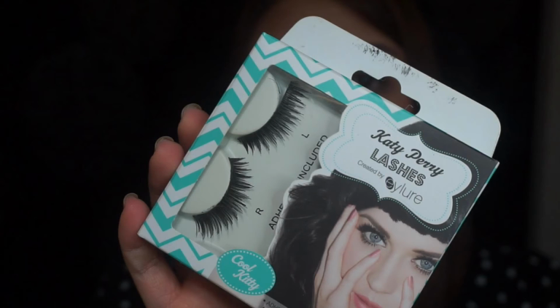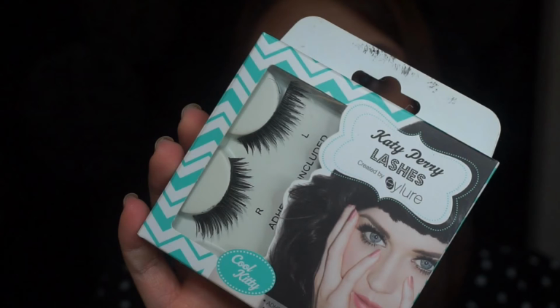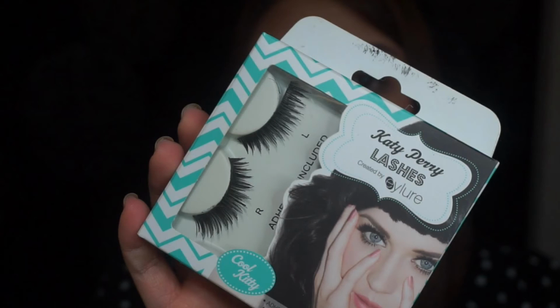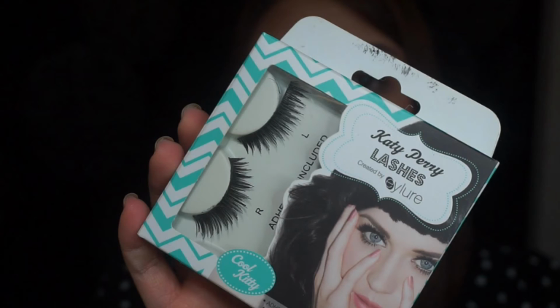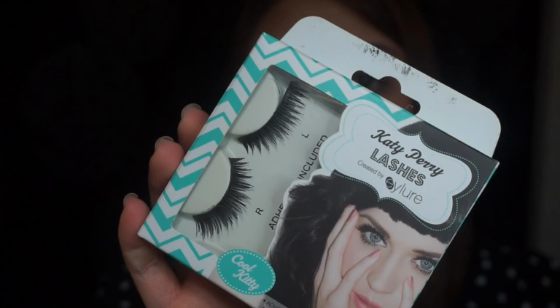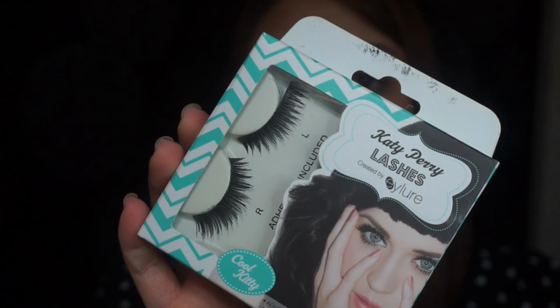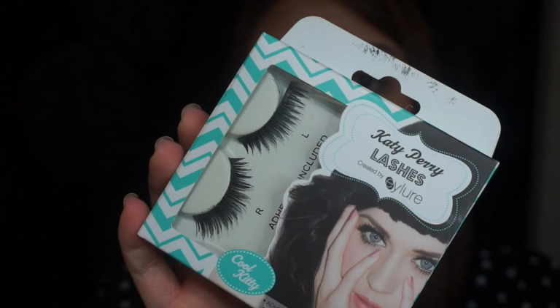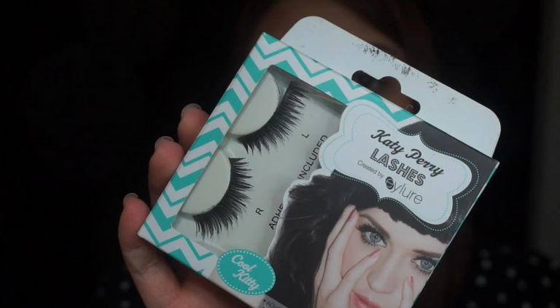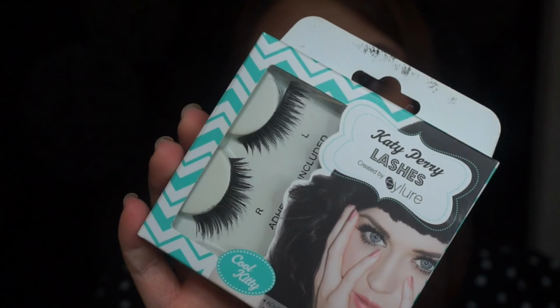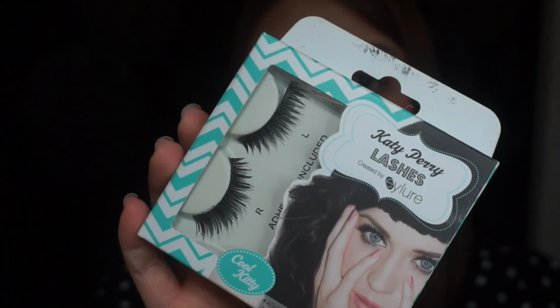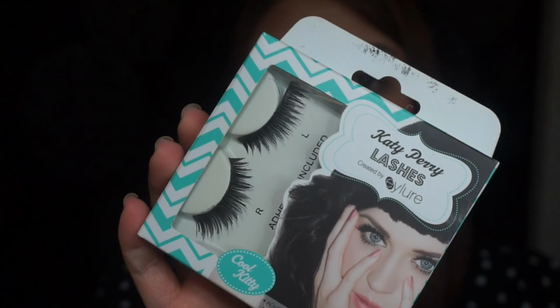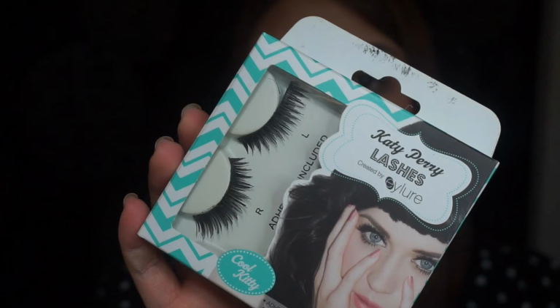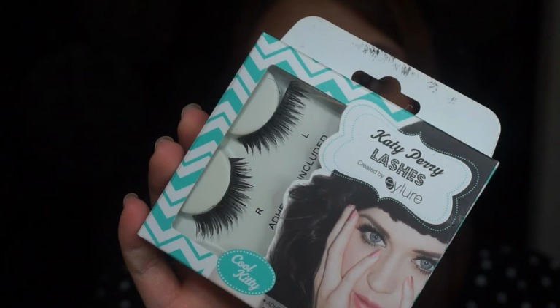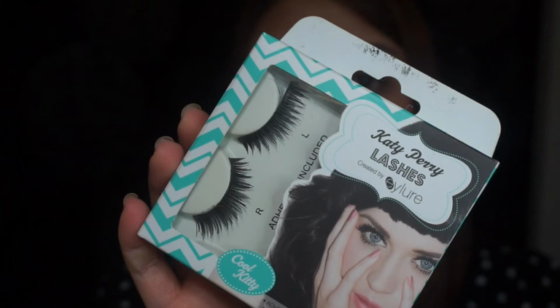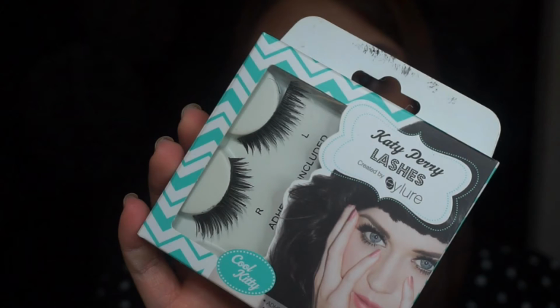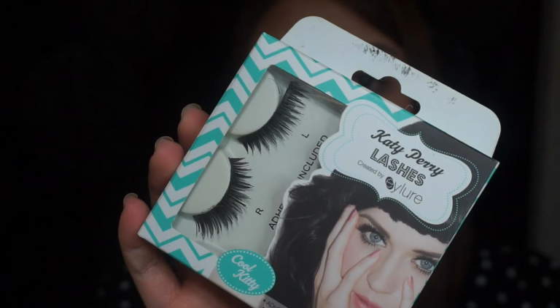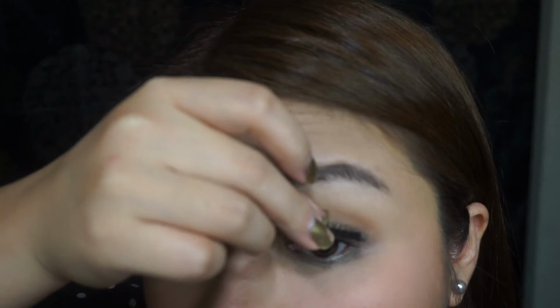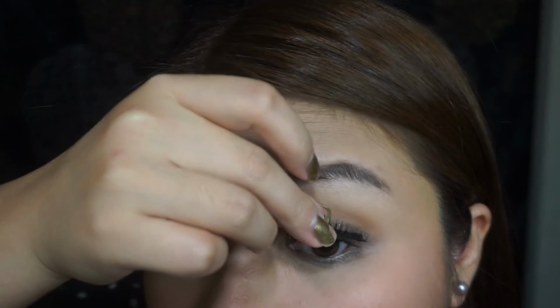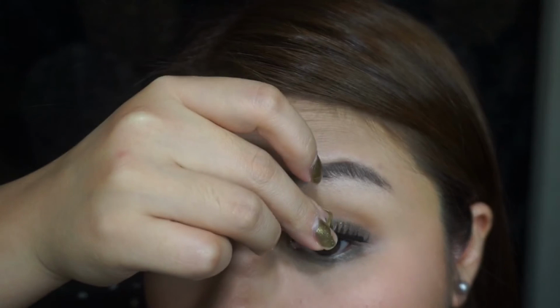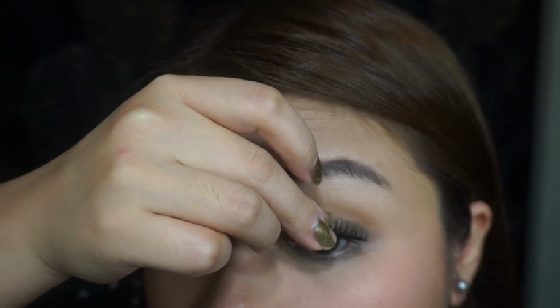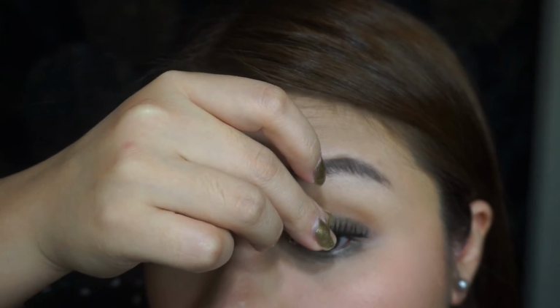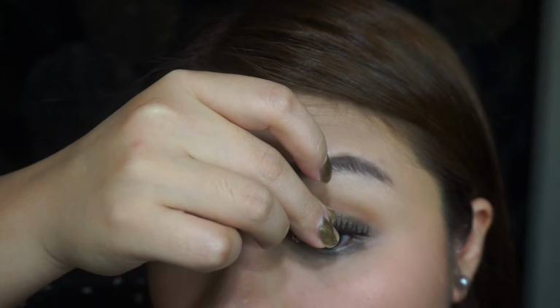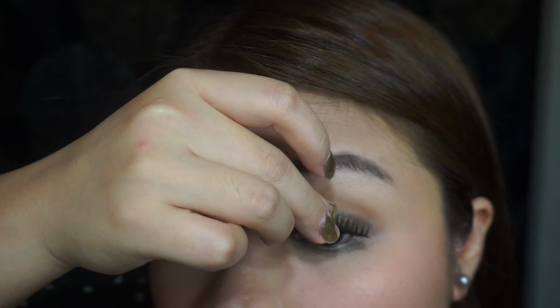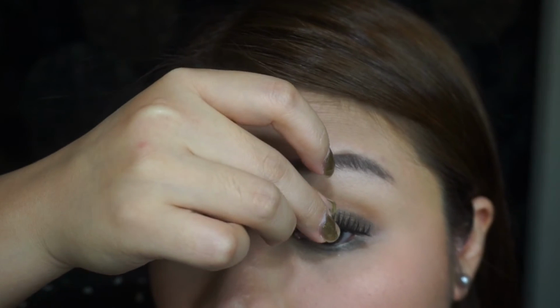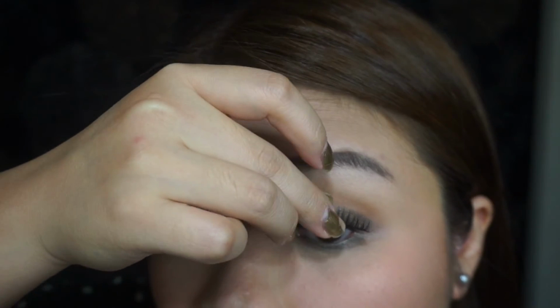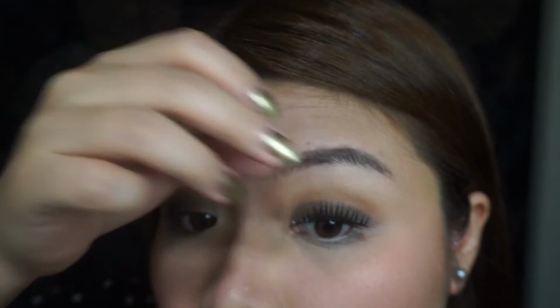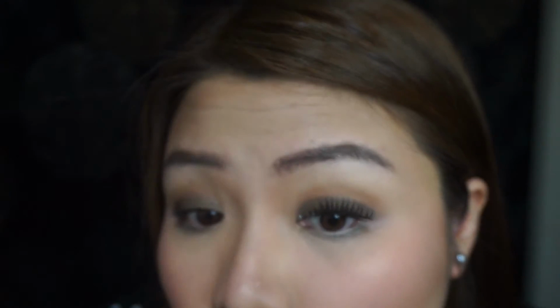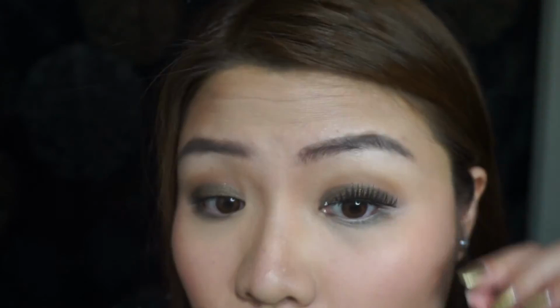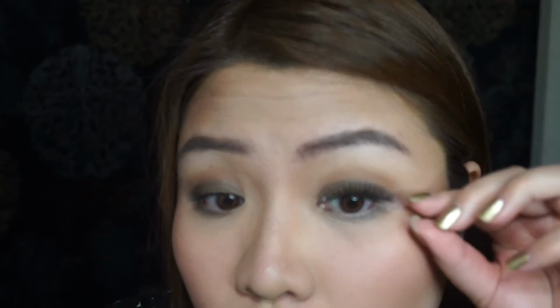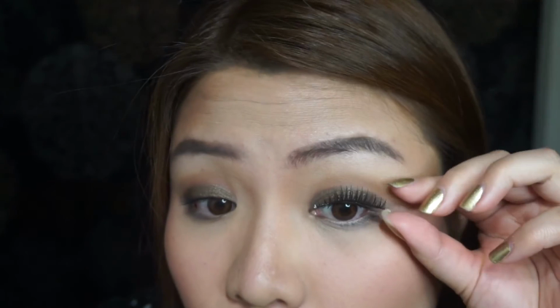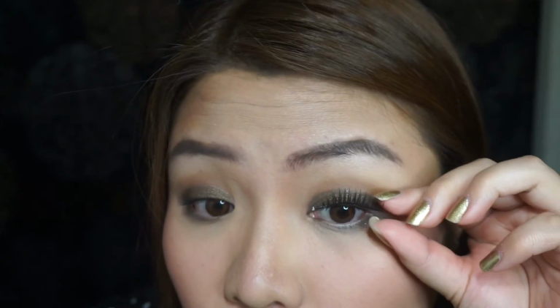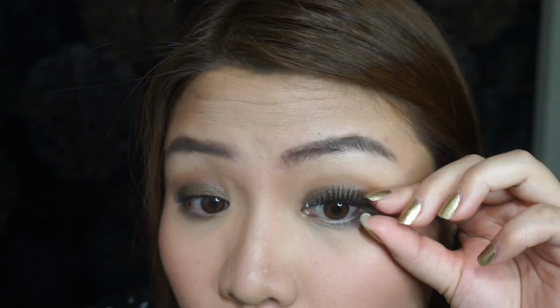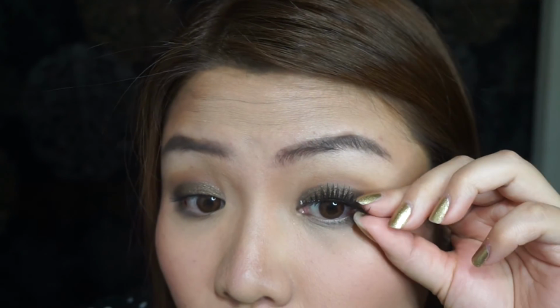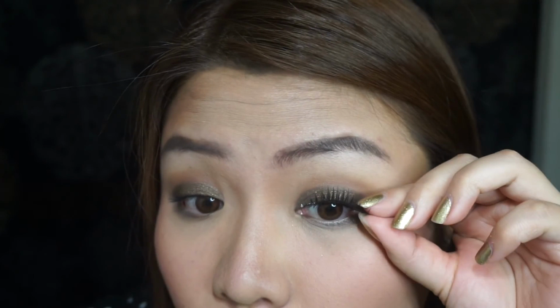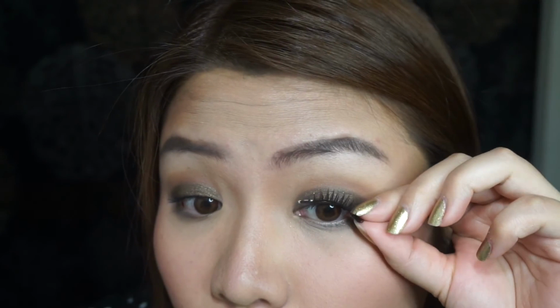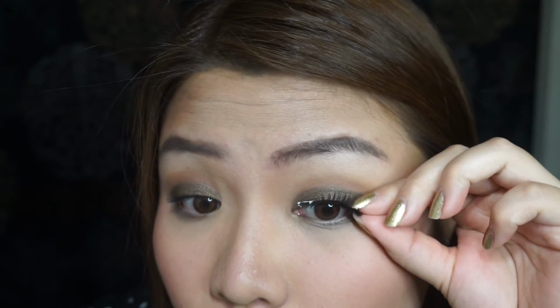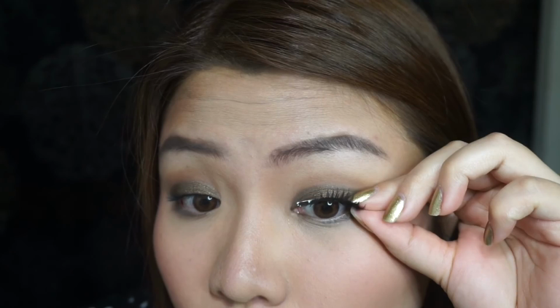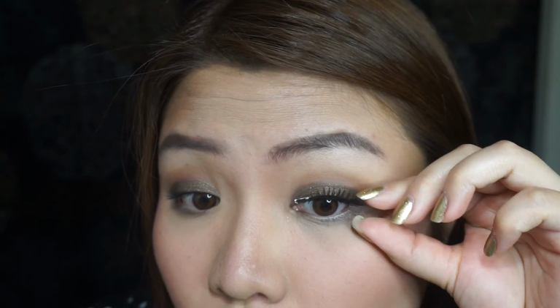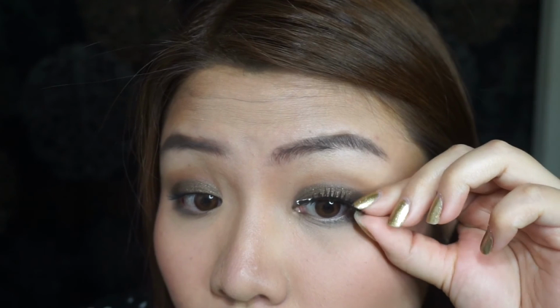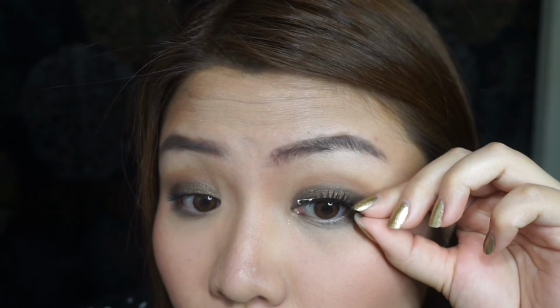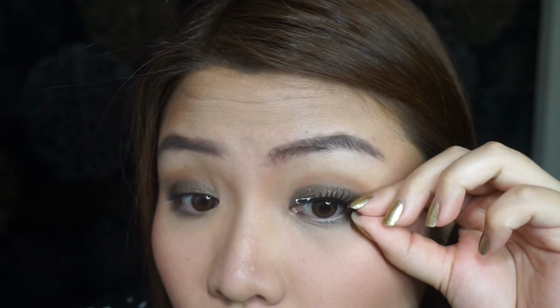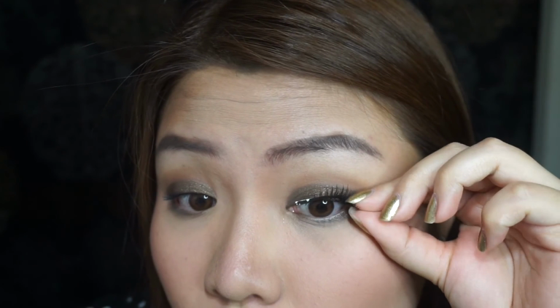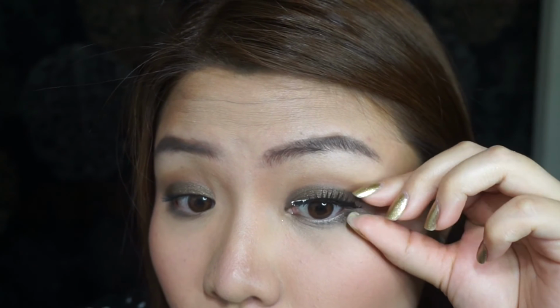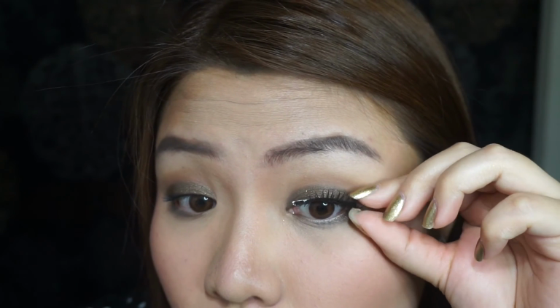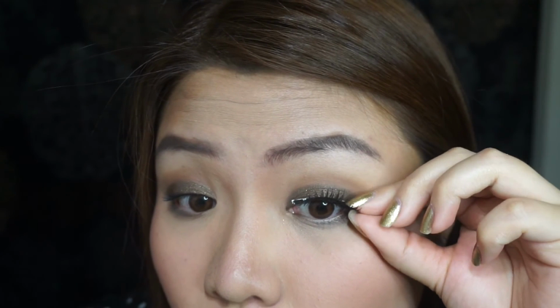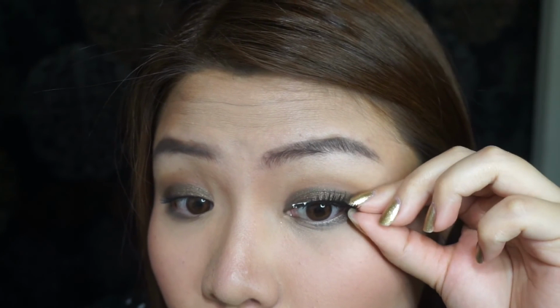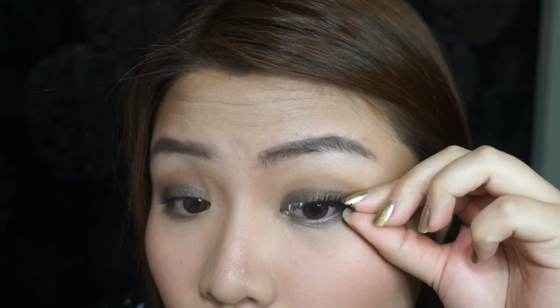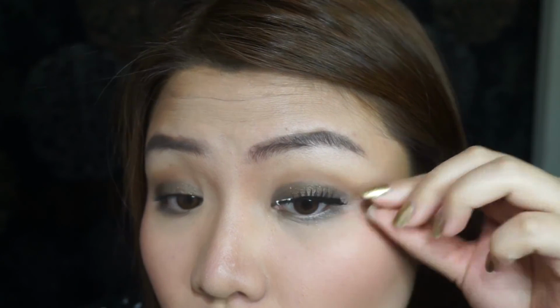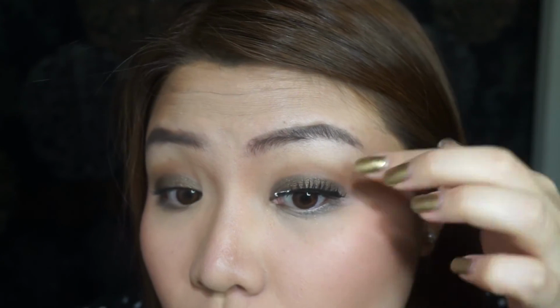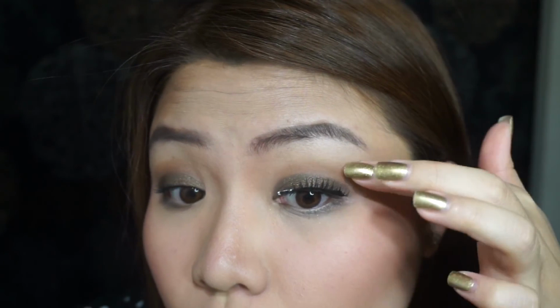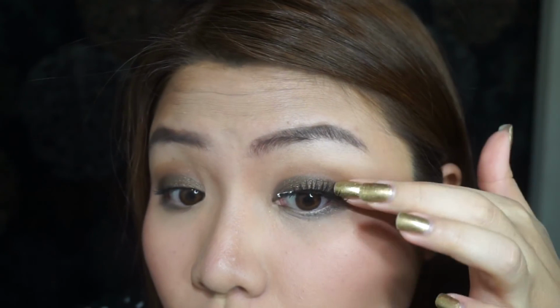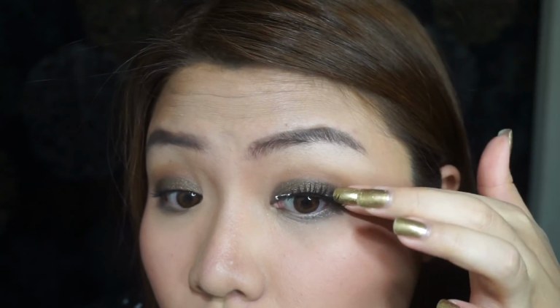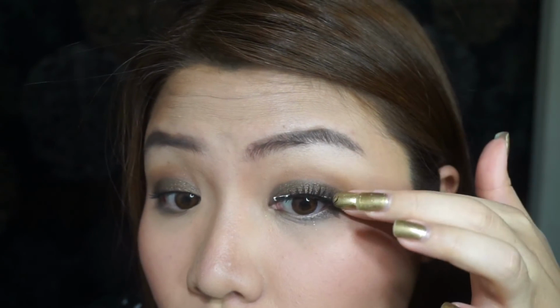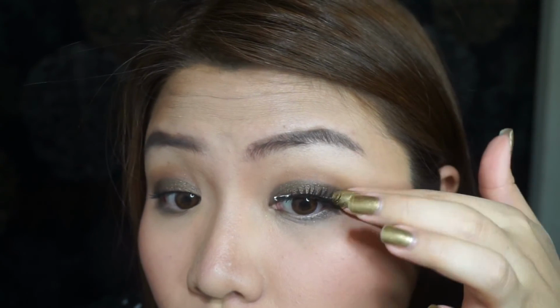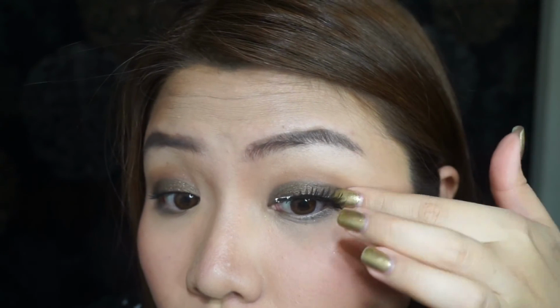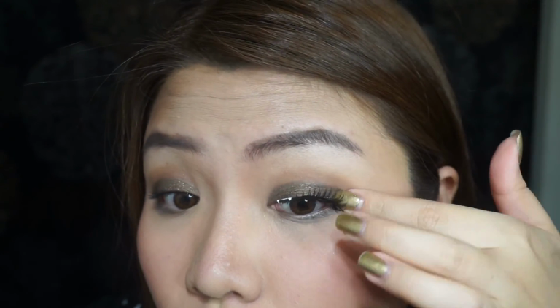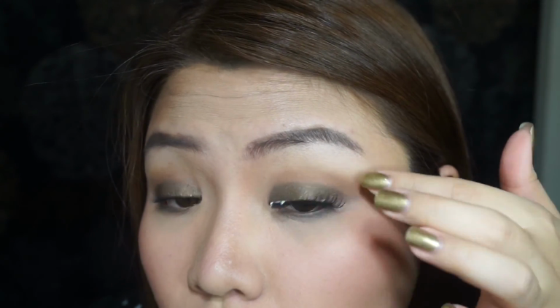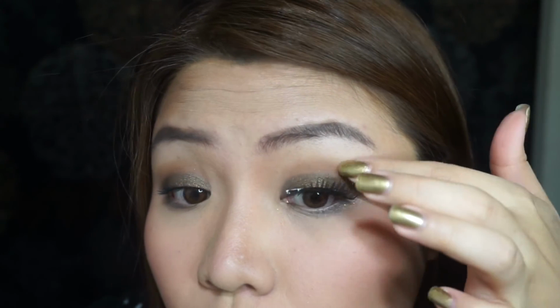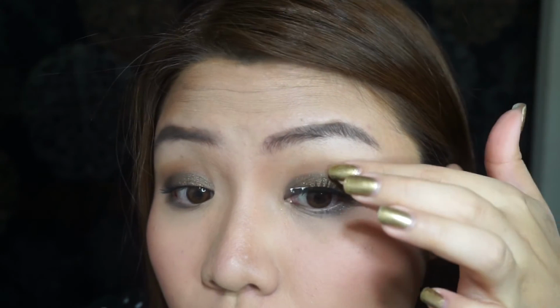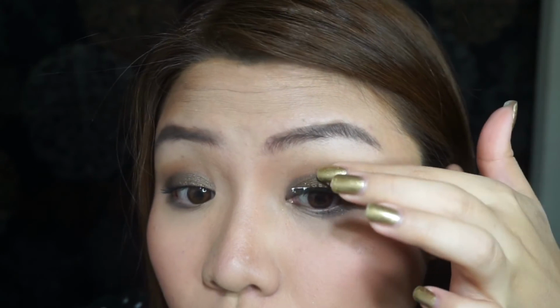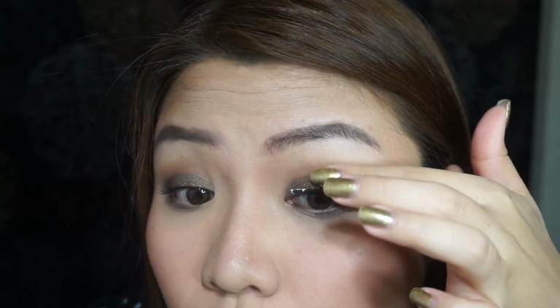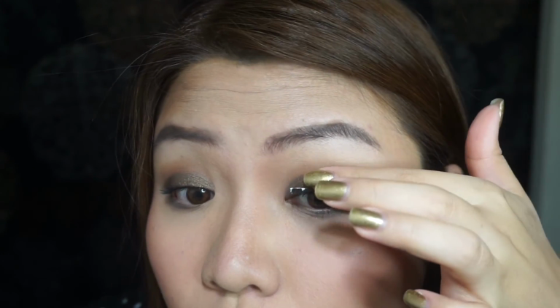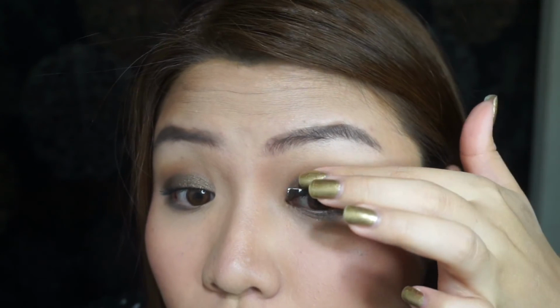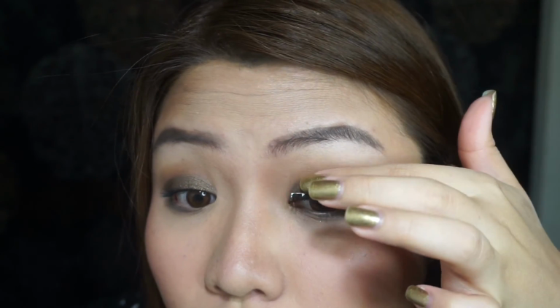To make my lashes more fuller, I'm going to use Katy Perry's Cool Kitty False Eyelashes.